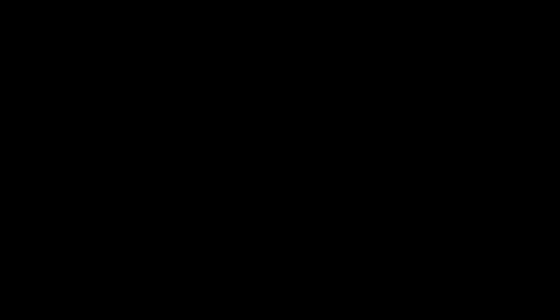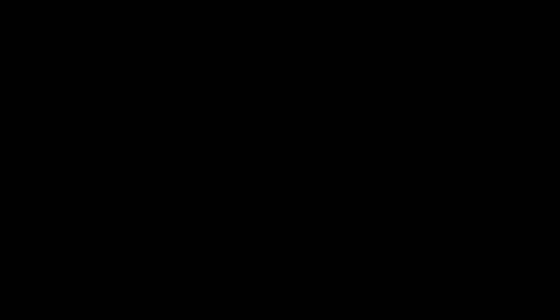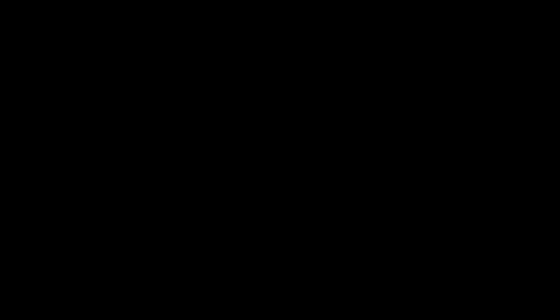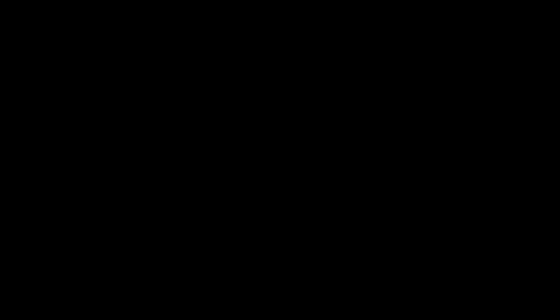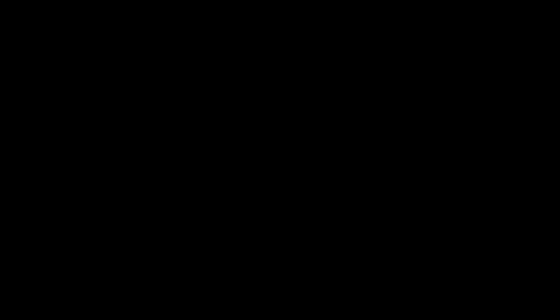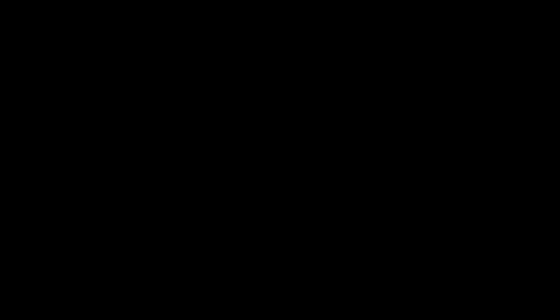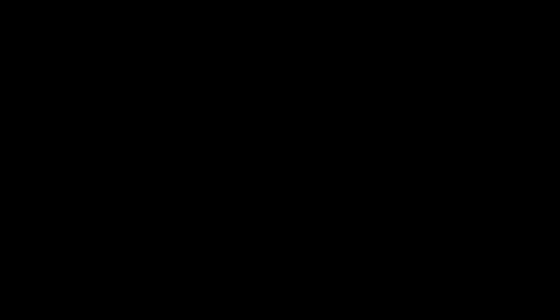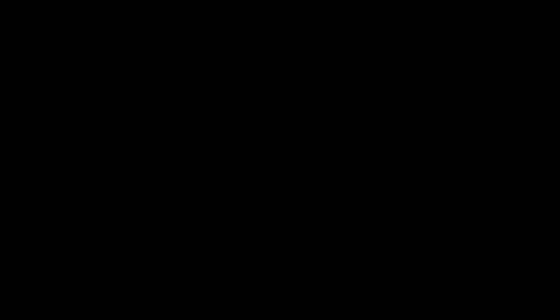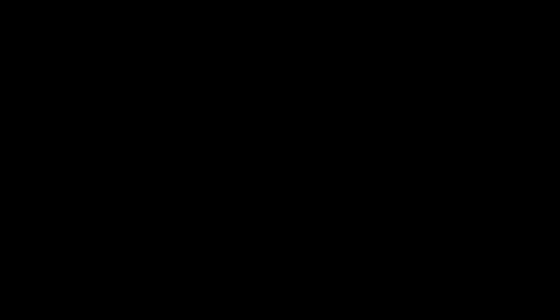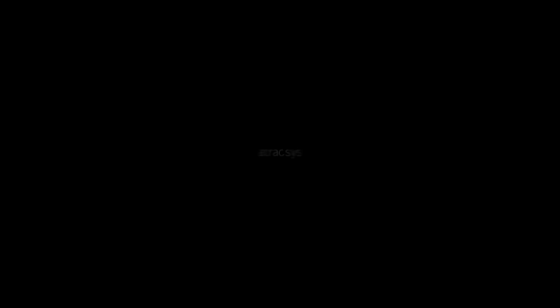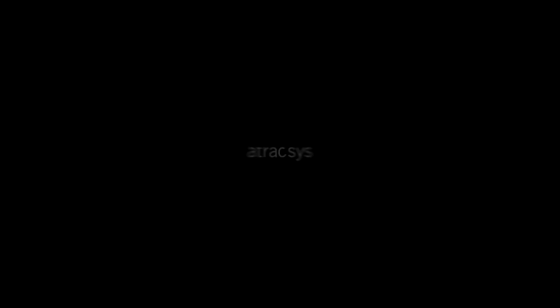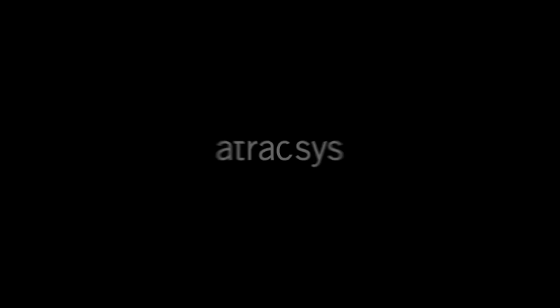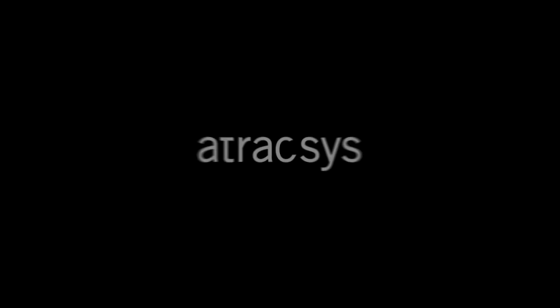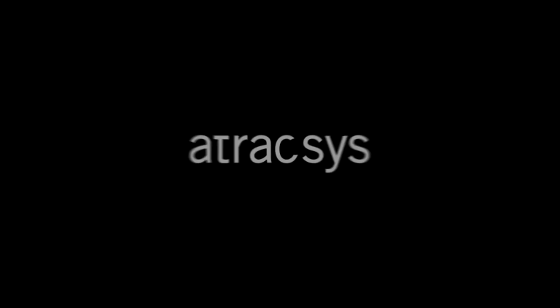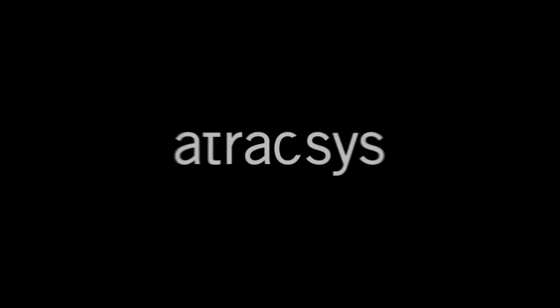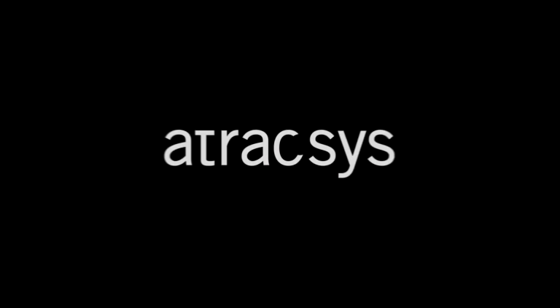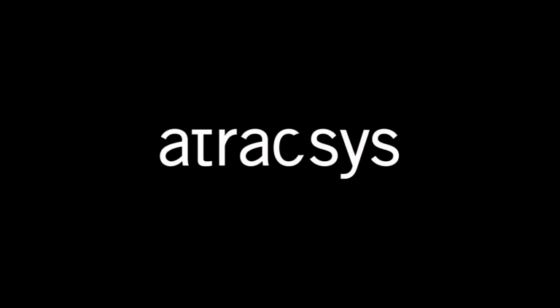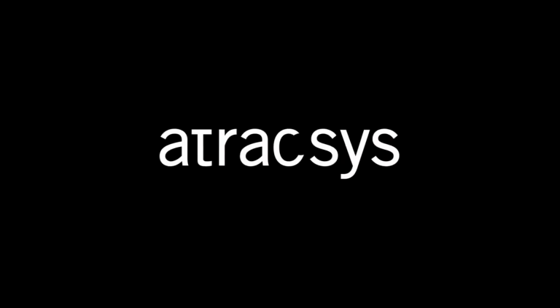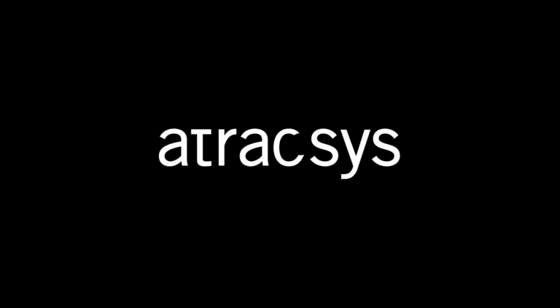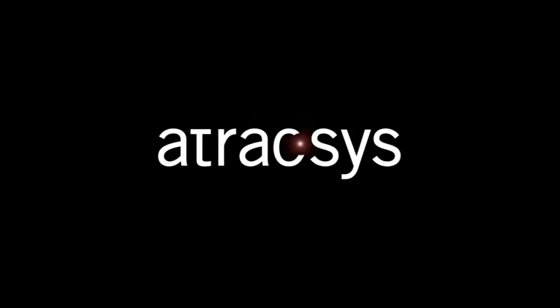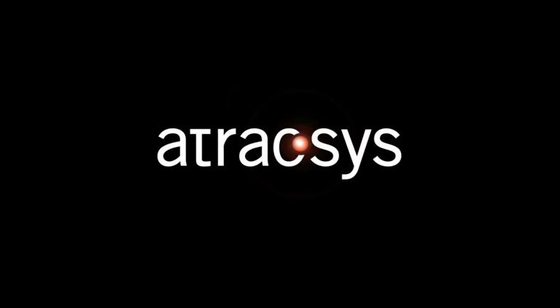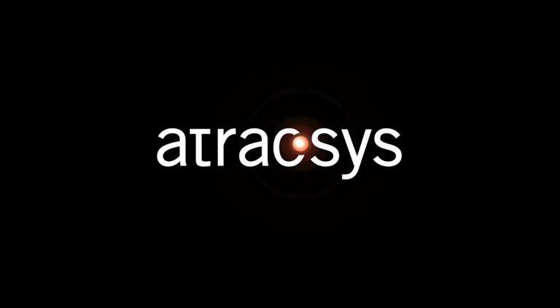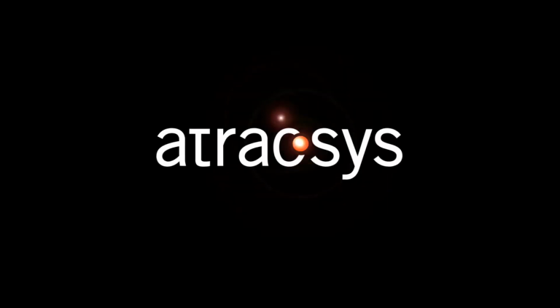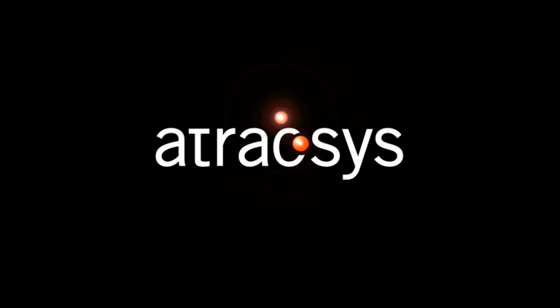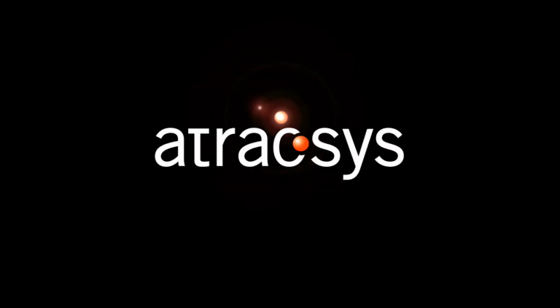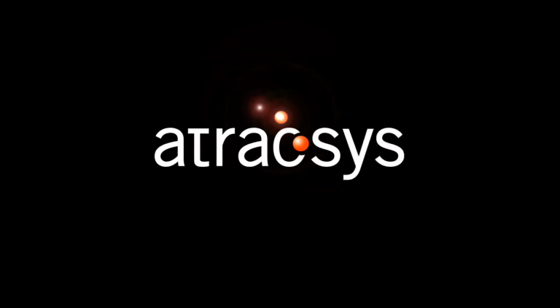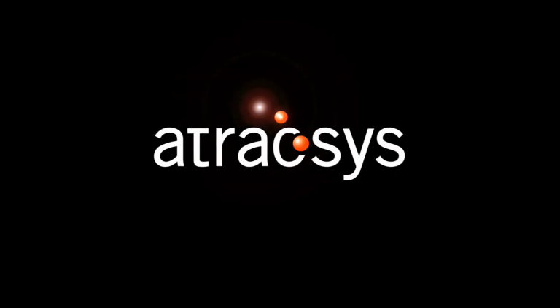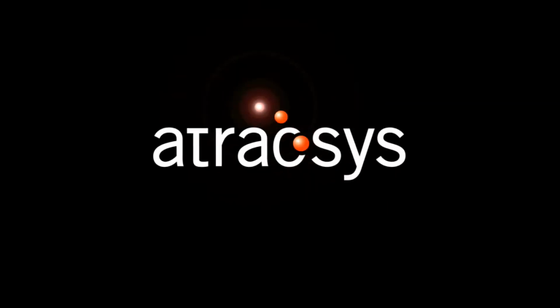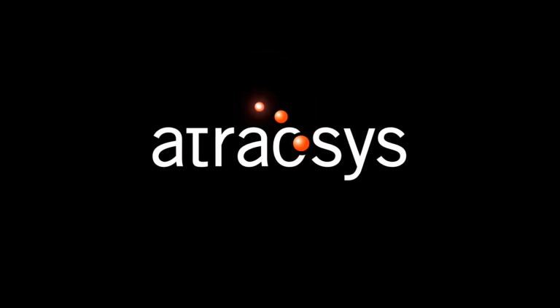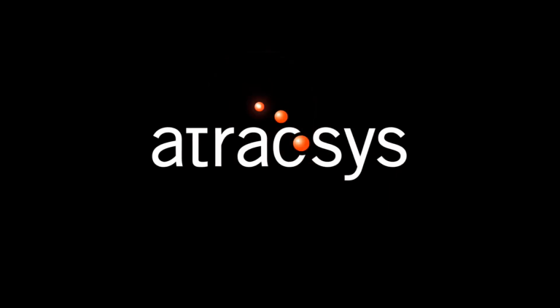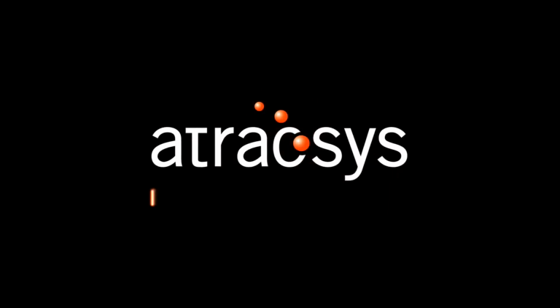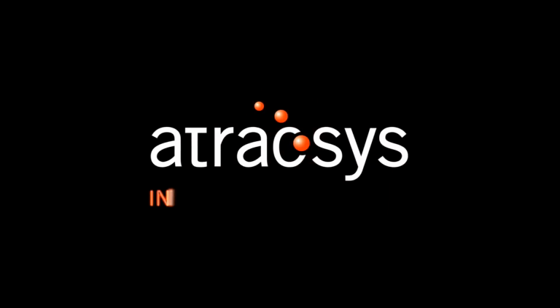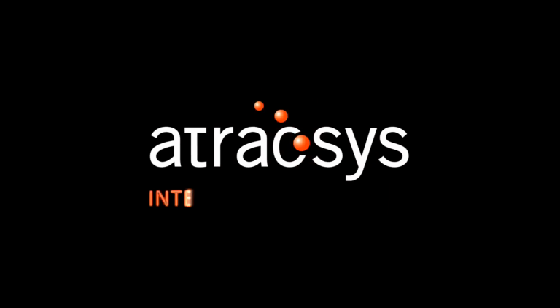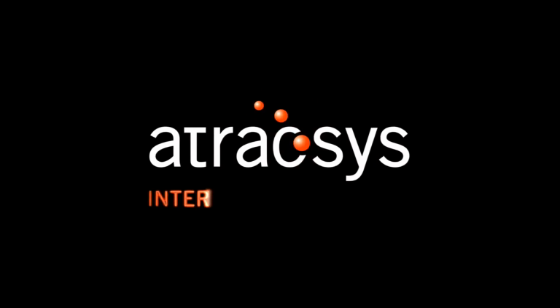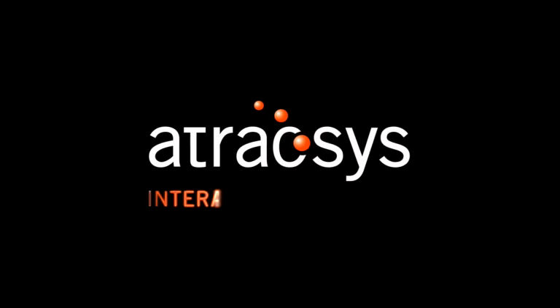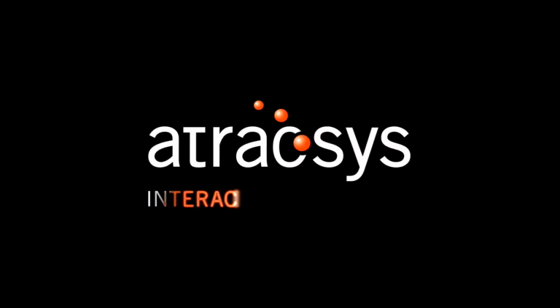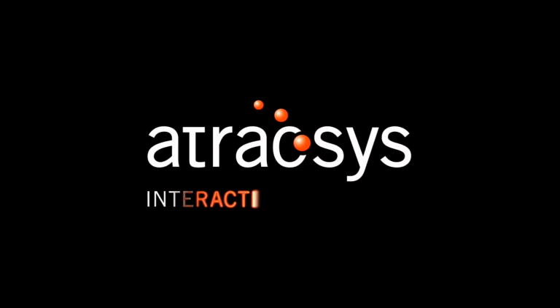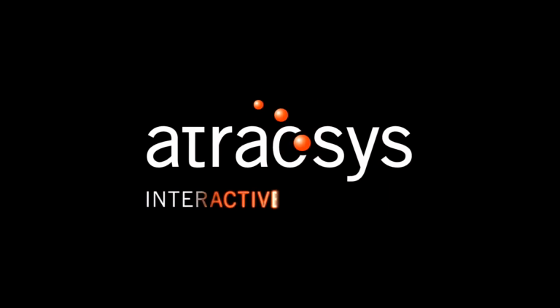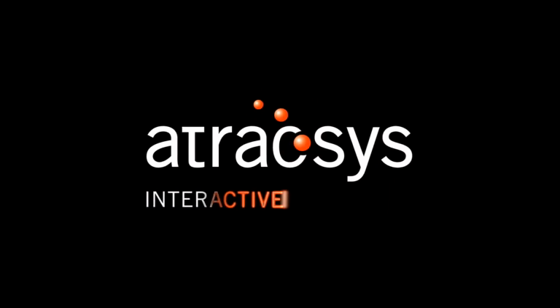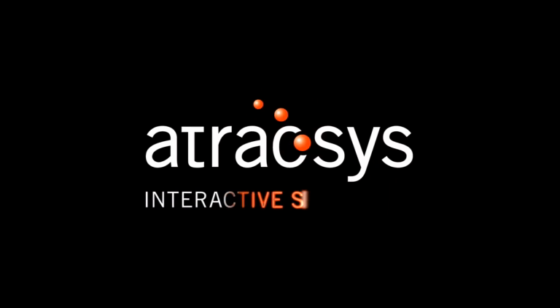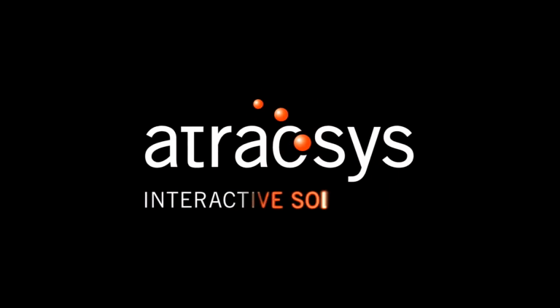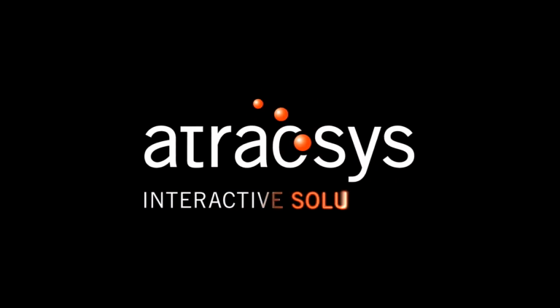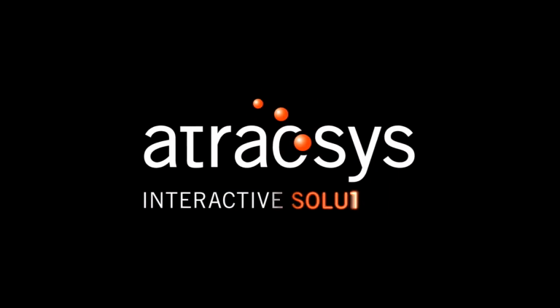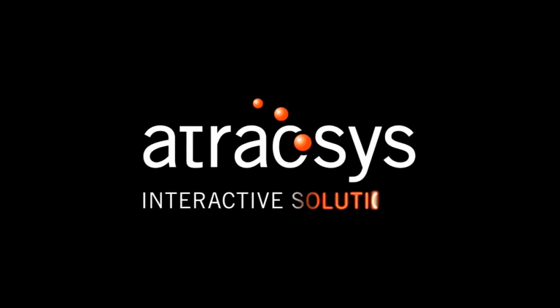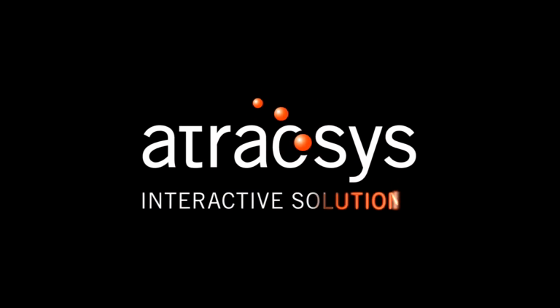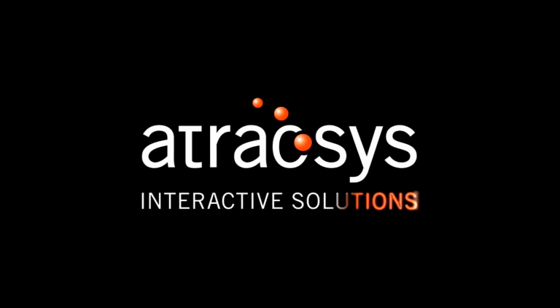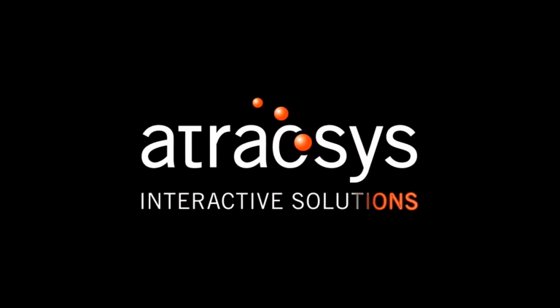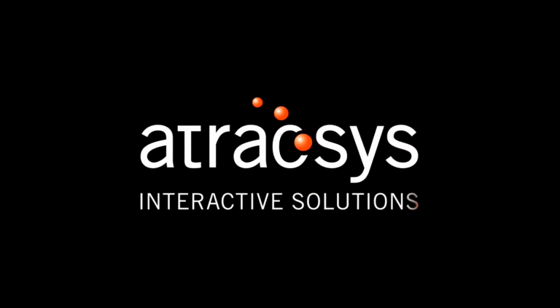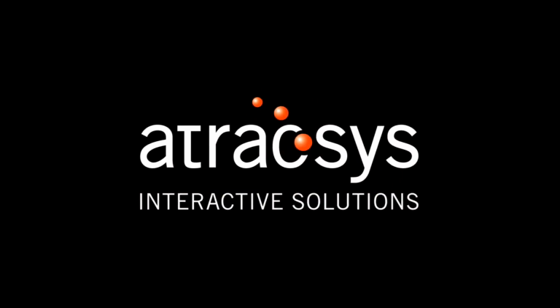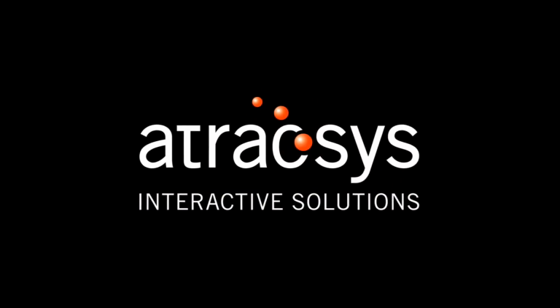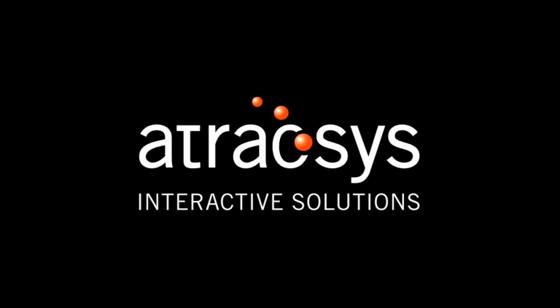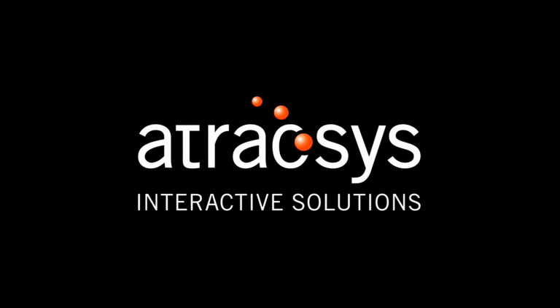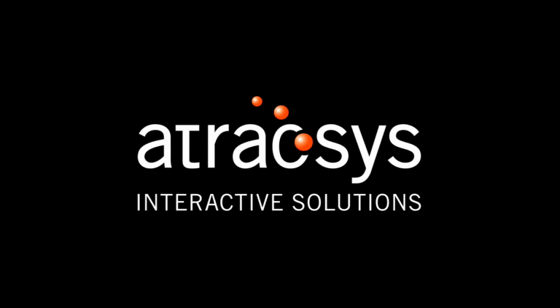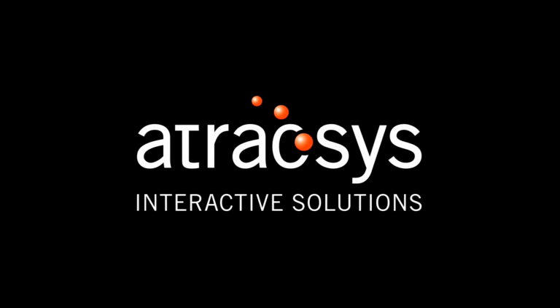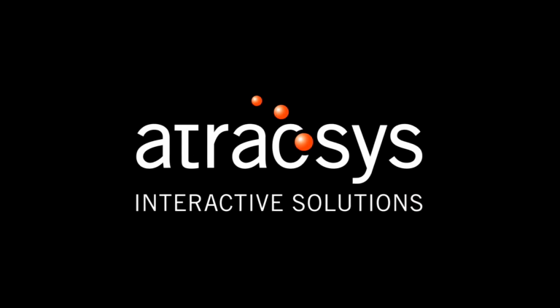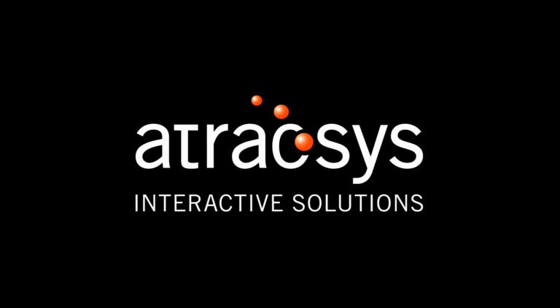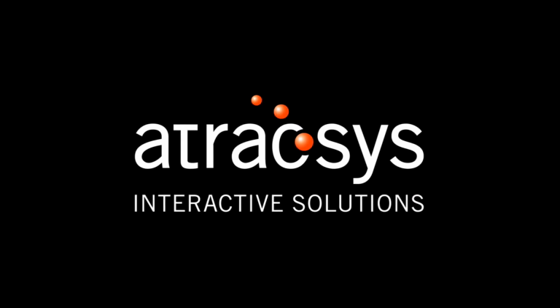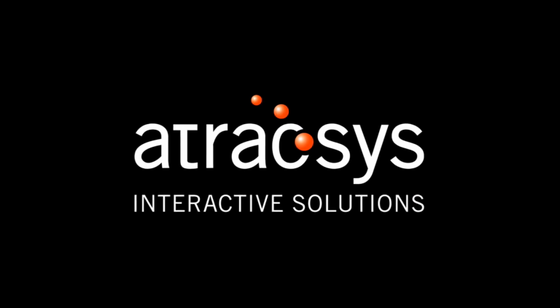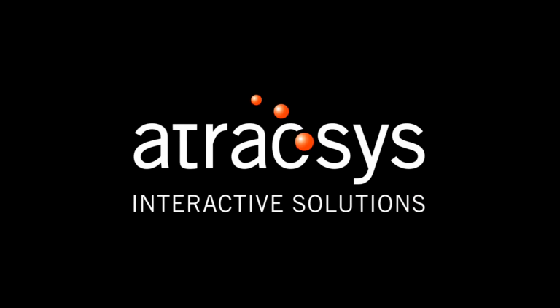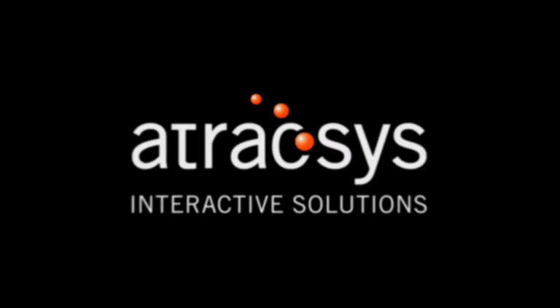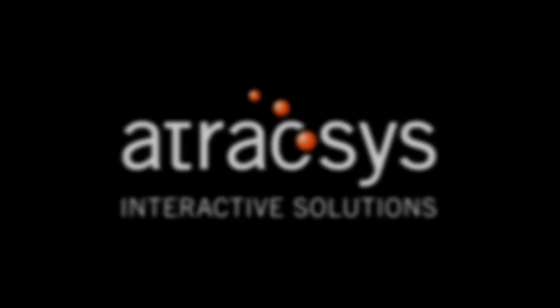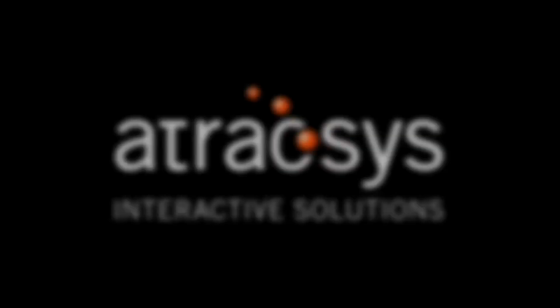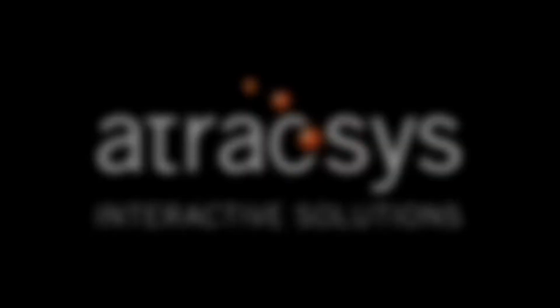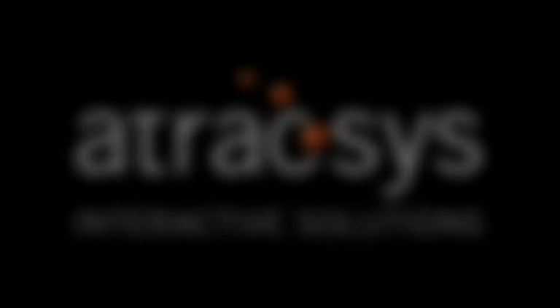This episode is brought to you by Atraxys, market leader in sales, communication and working process improvement through natural user interfaces.